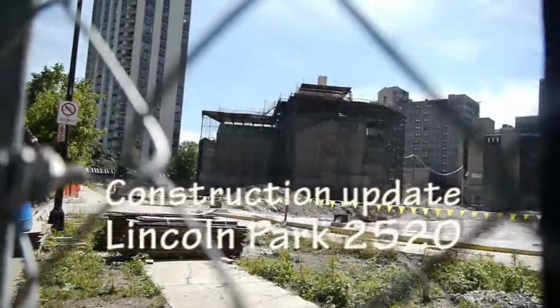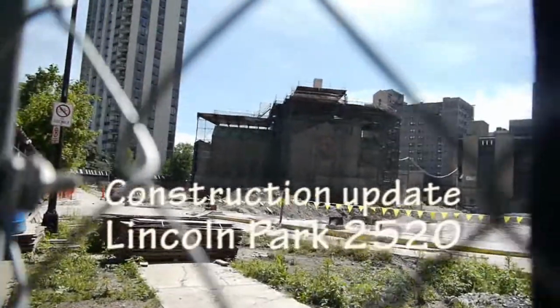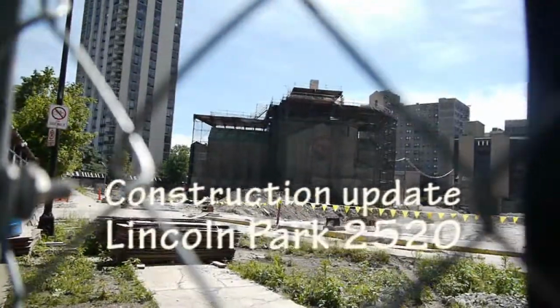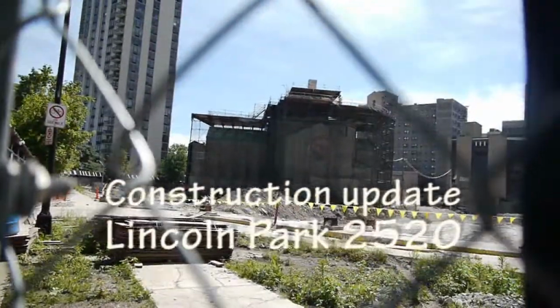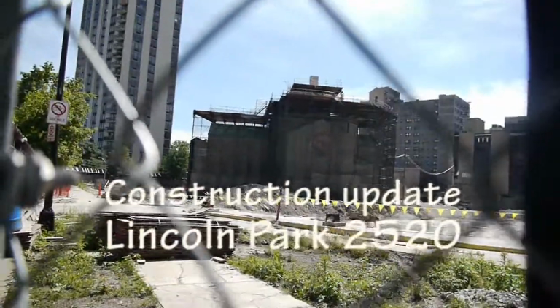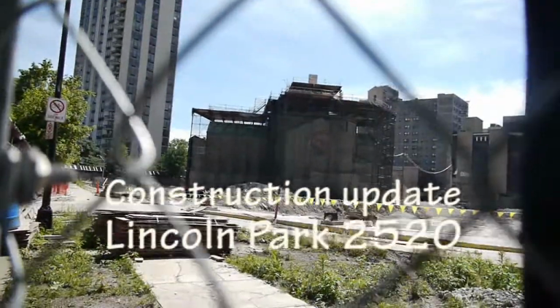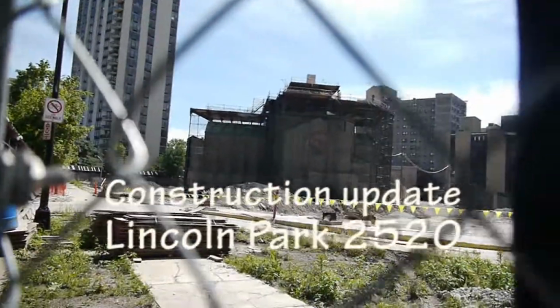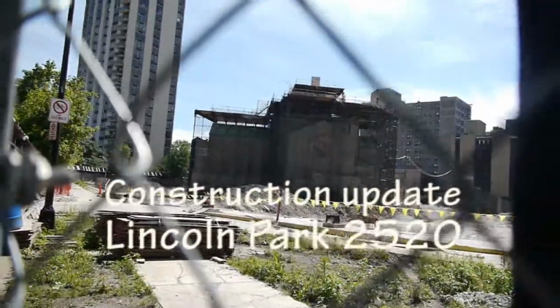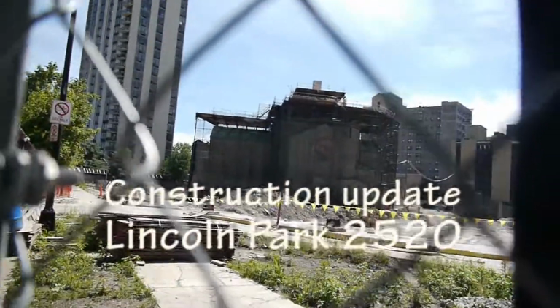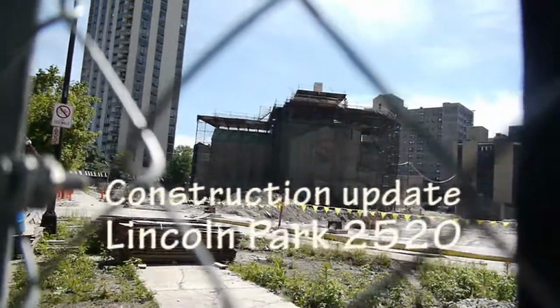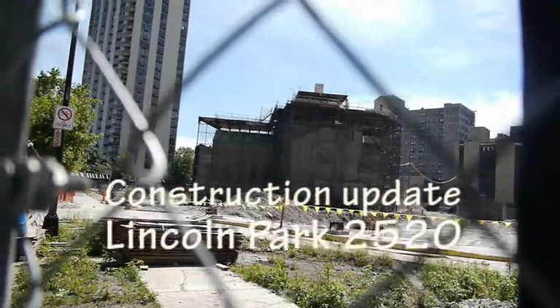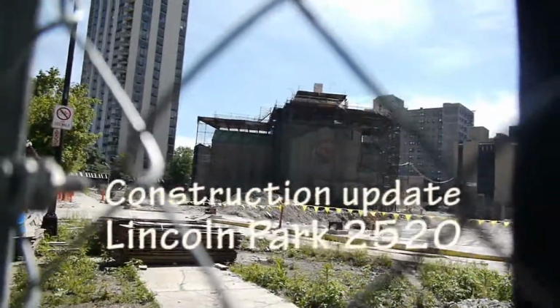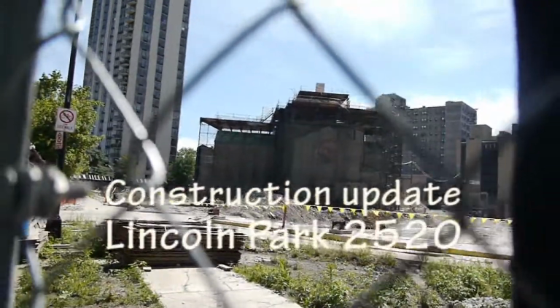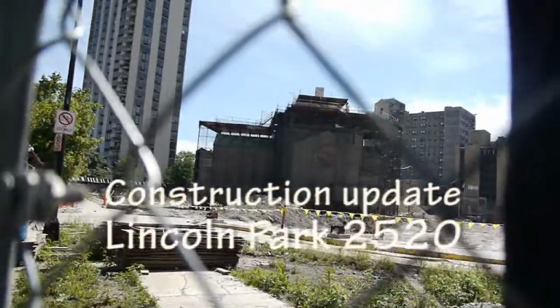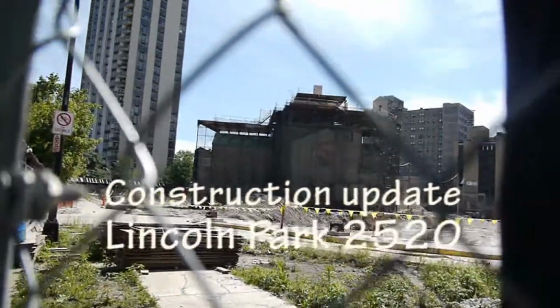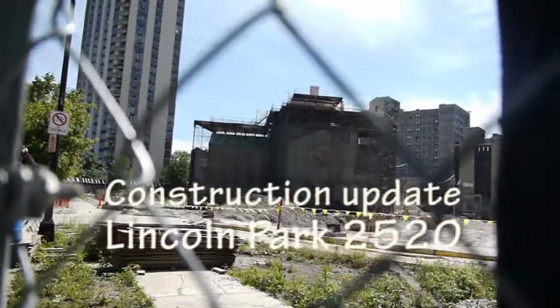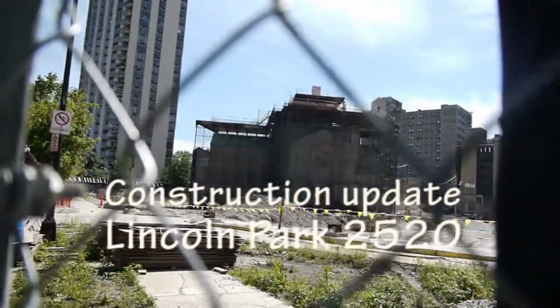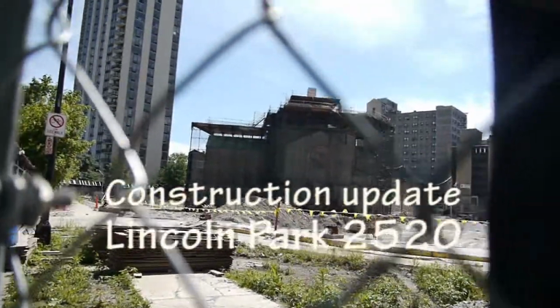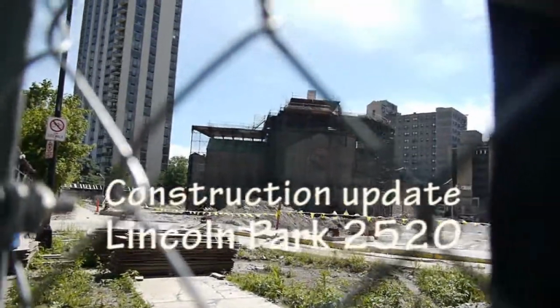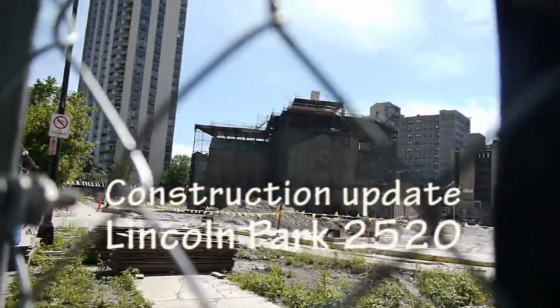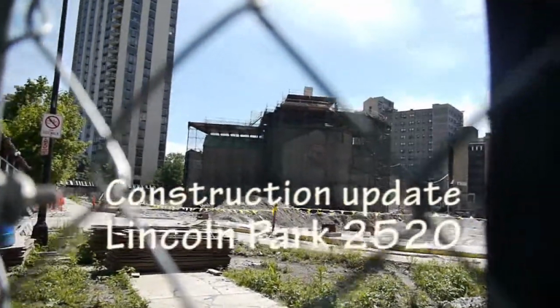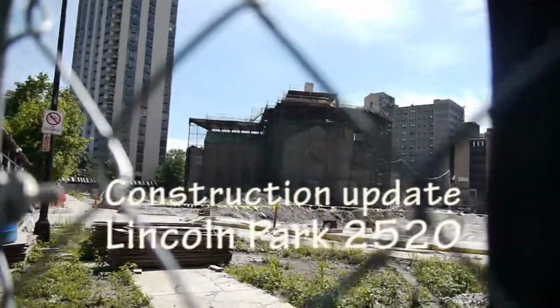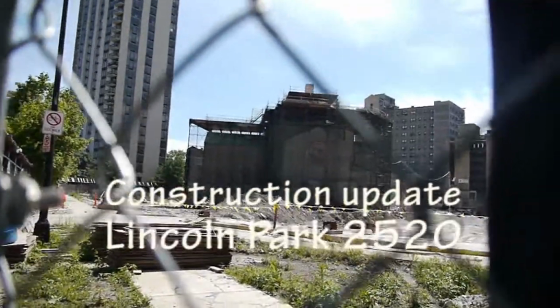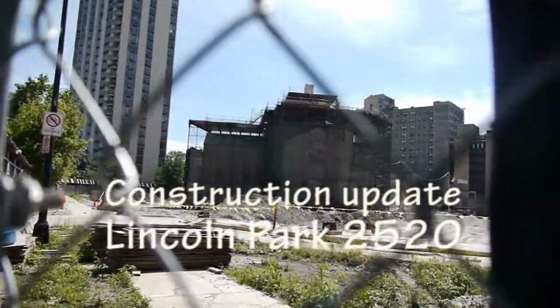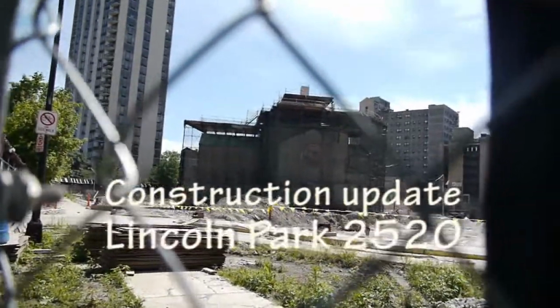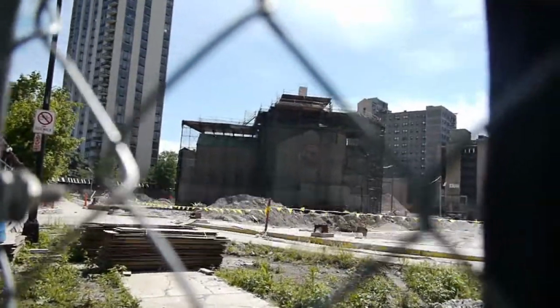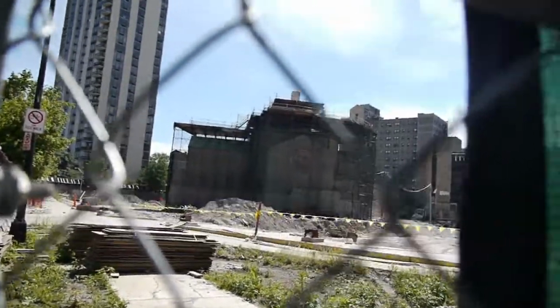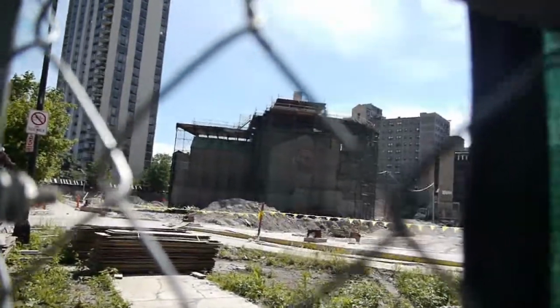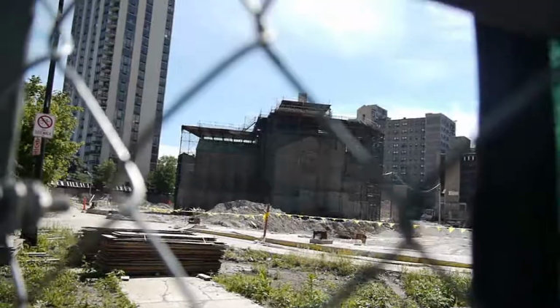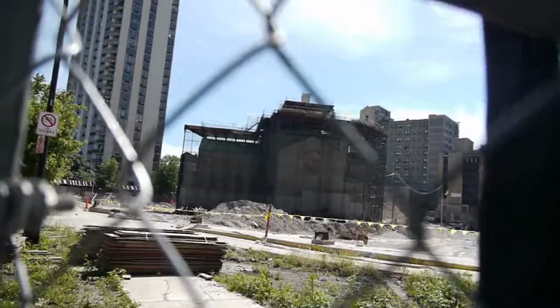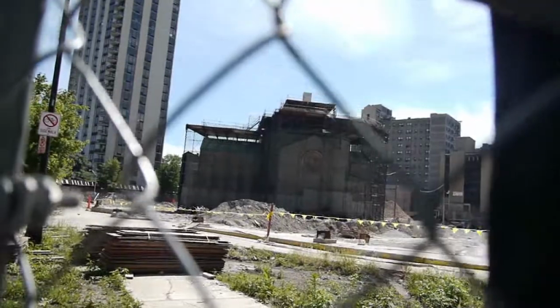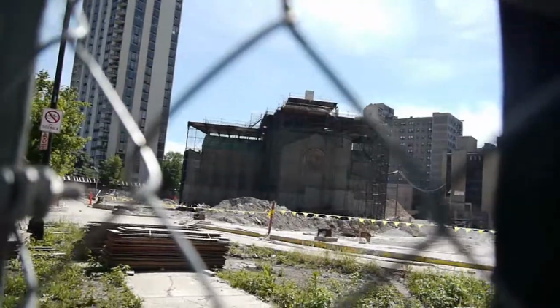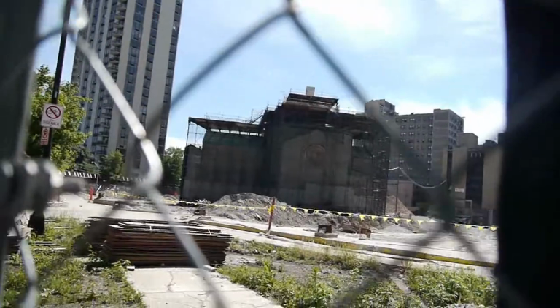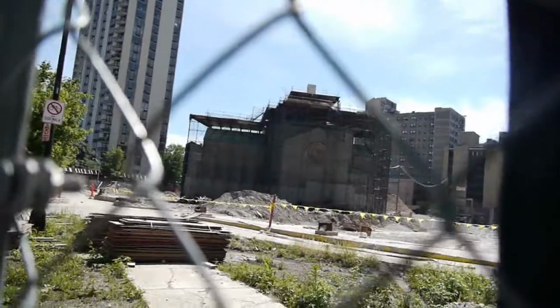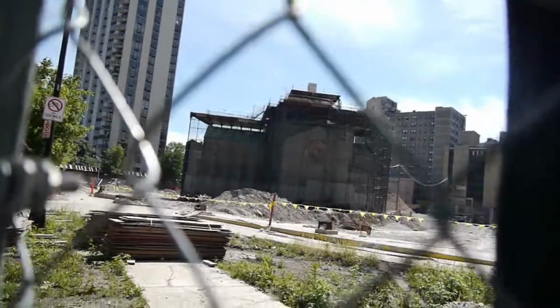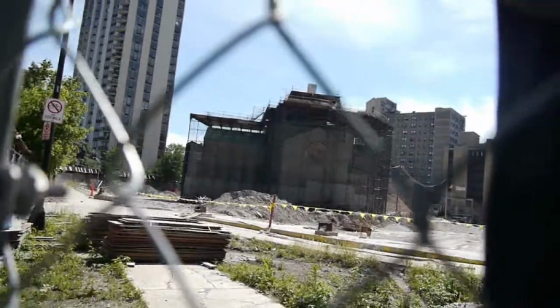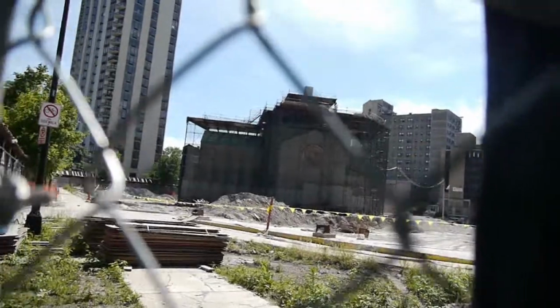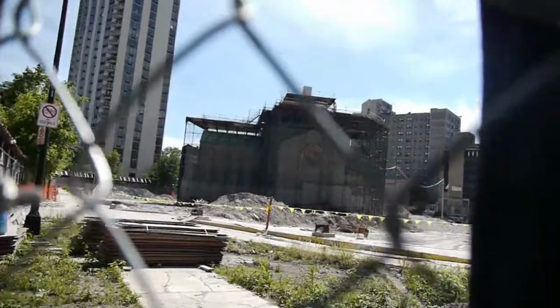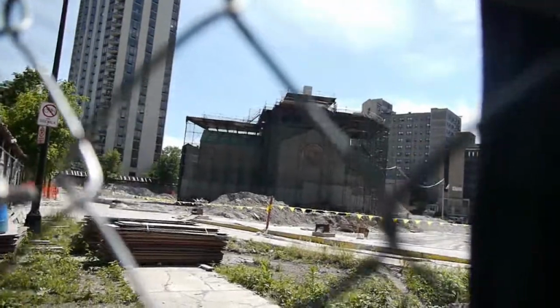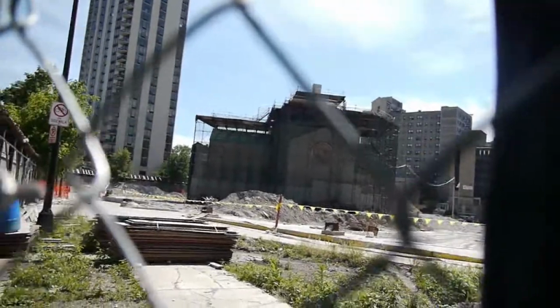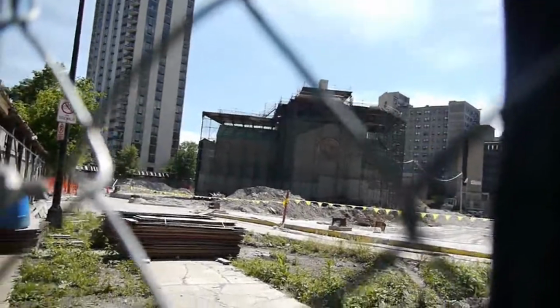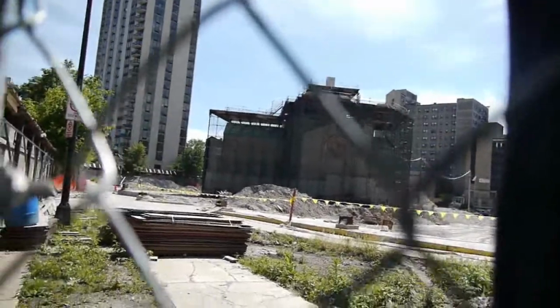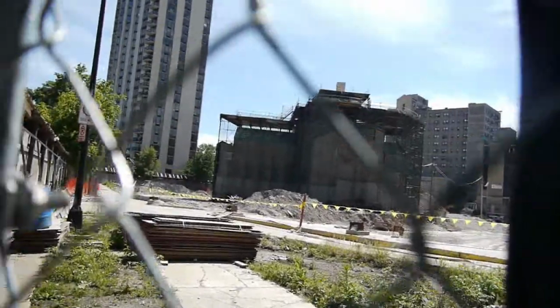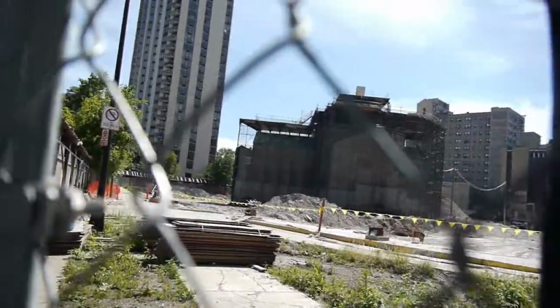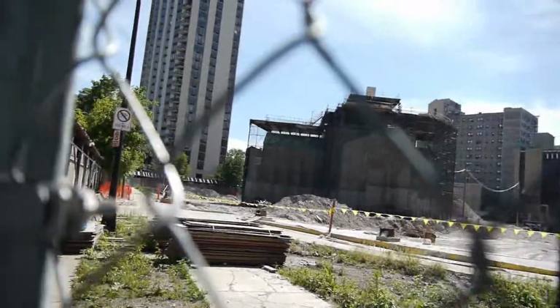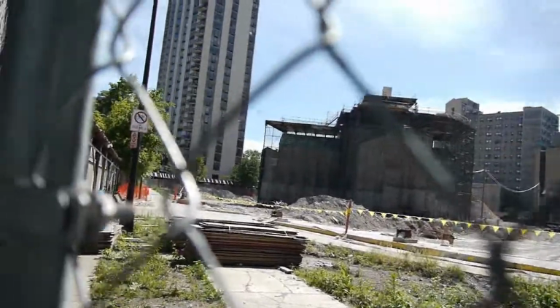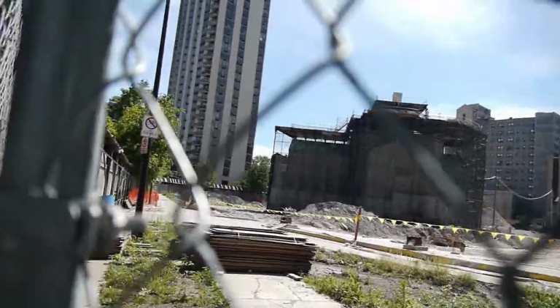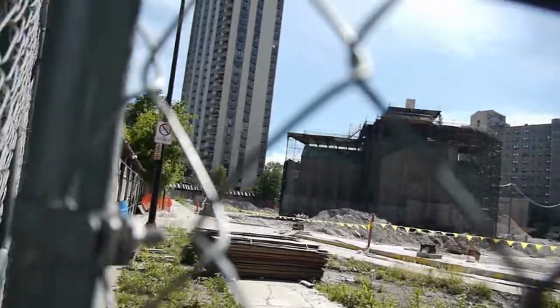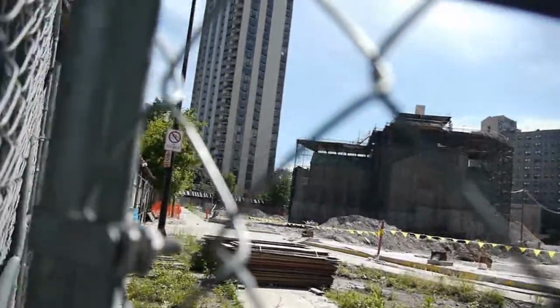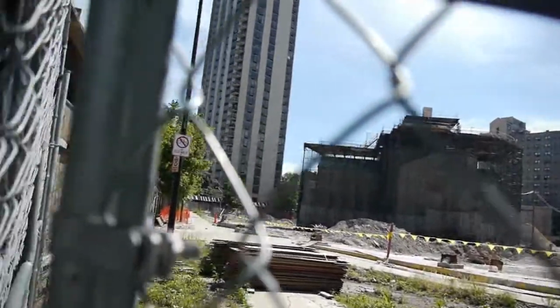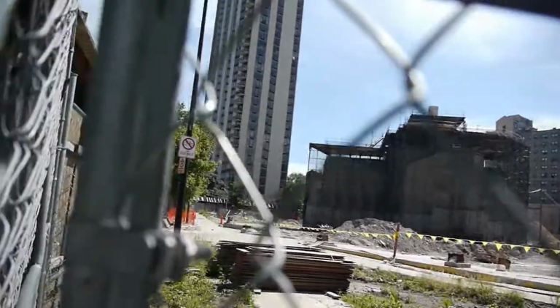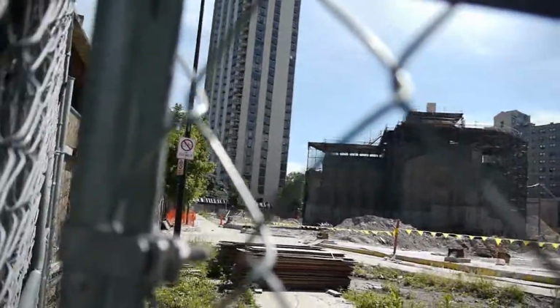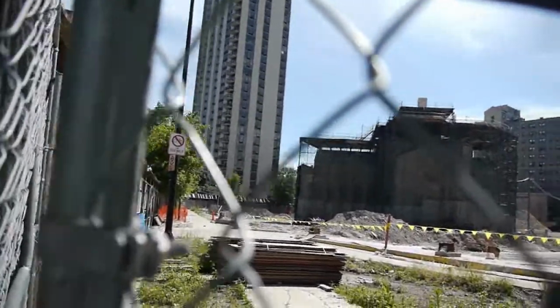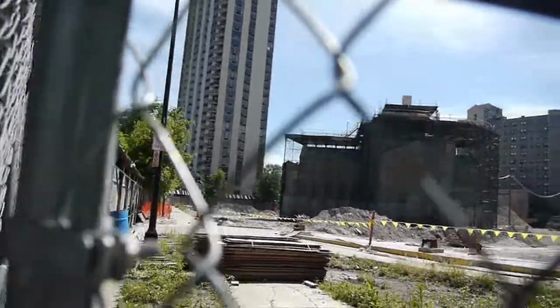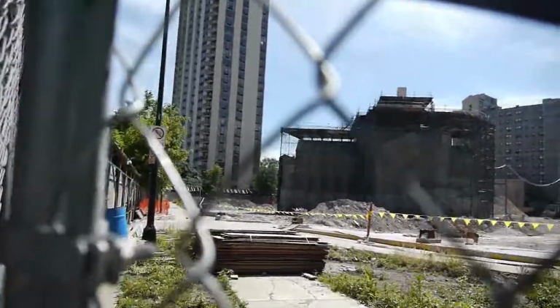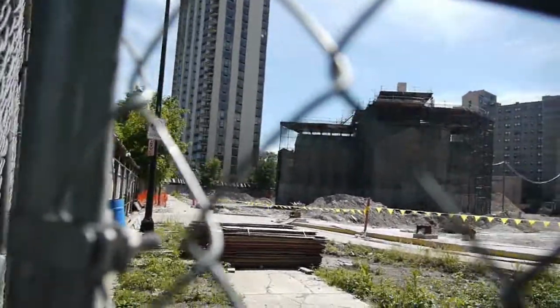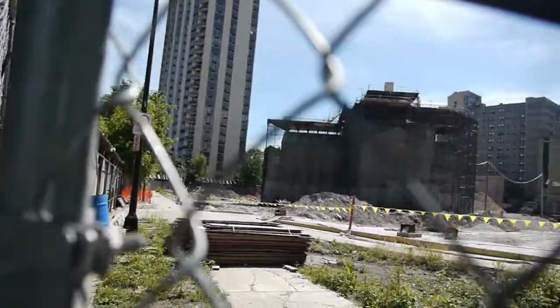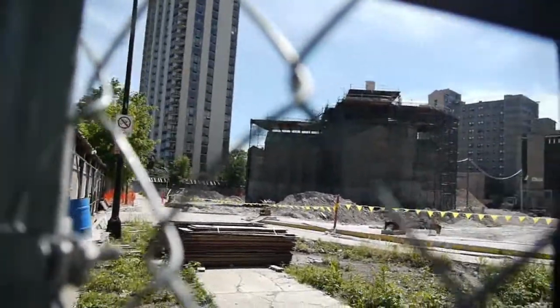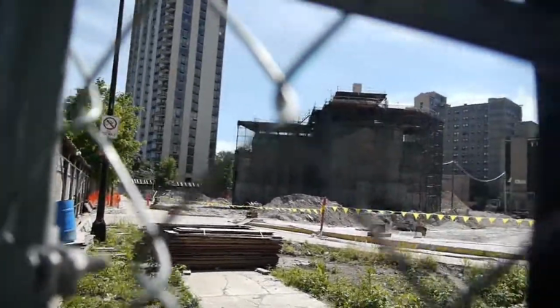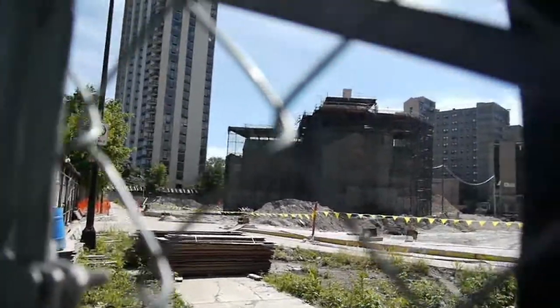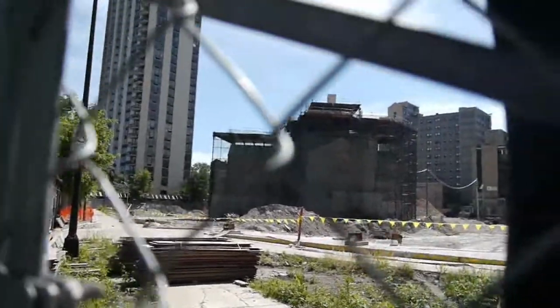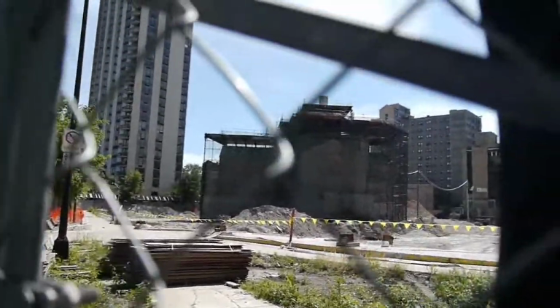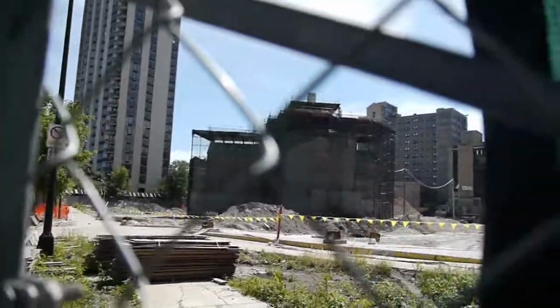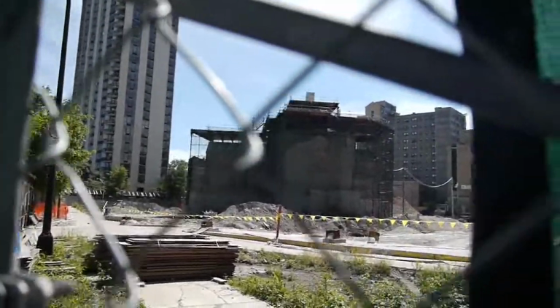Joe Zekas from YoChicago New Home Notebook. Joe Askins is here too. What are we looking at here, Joe?